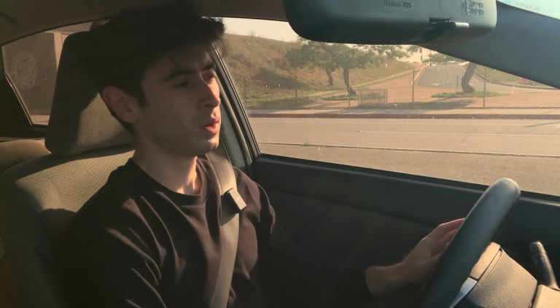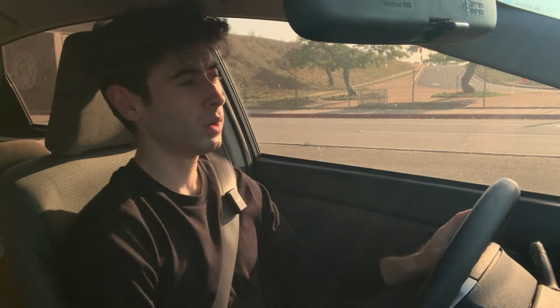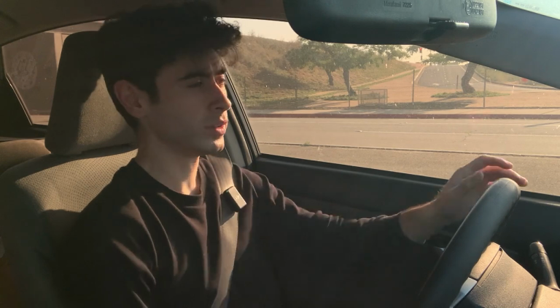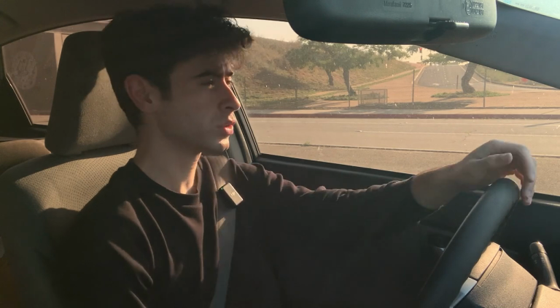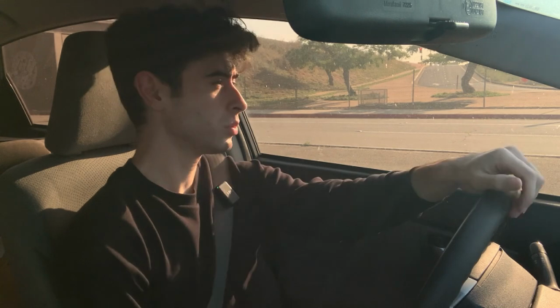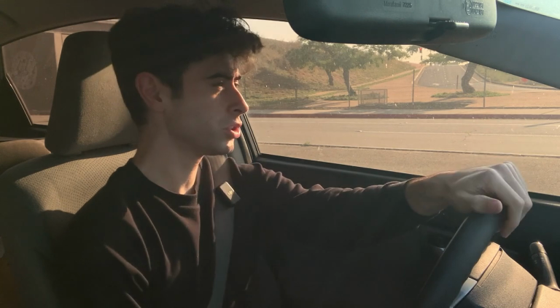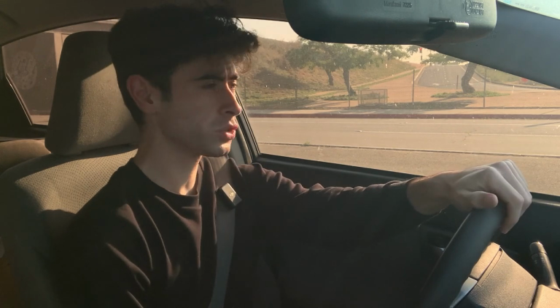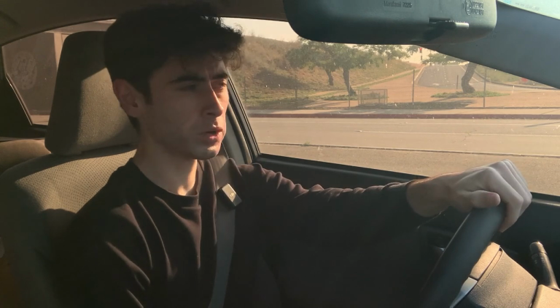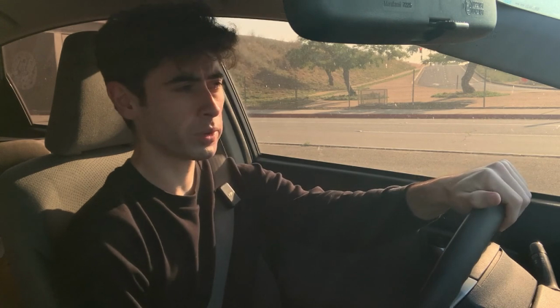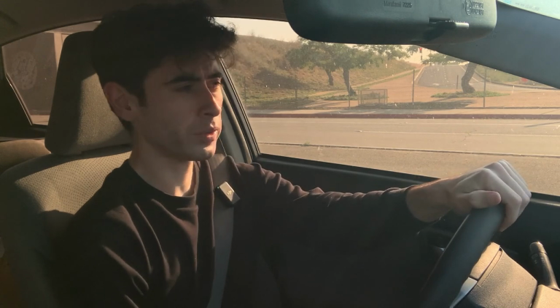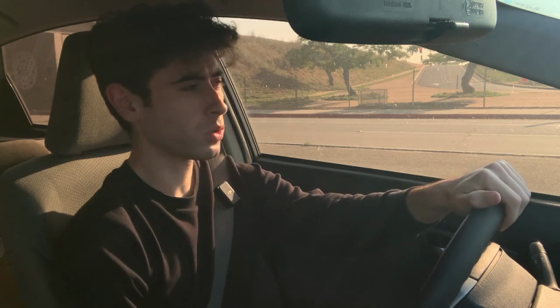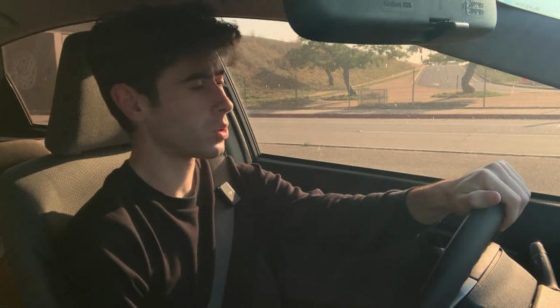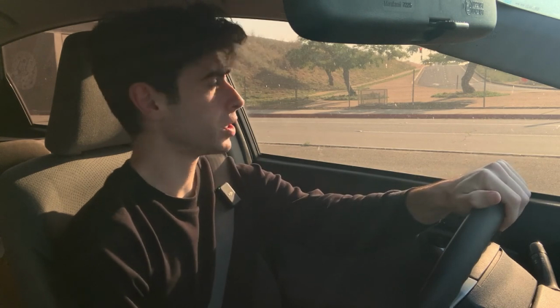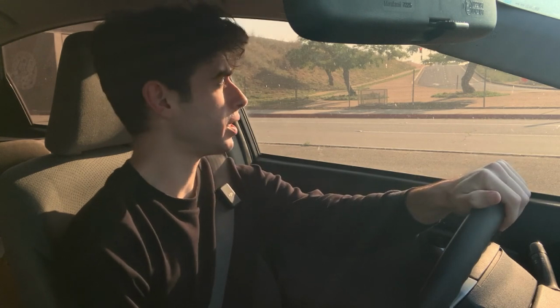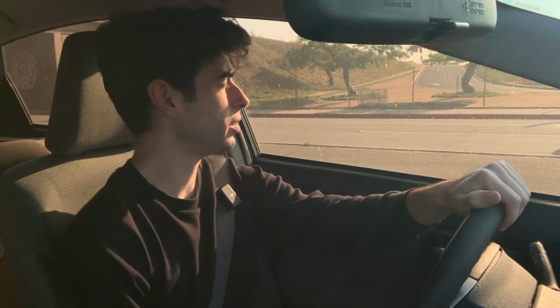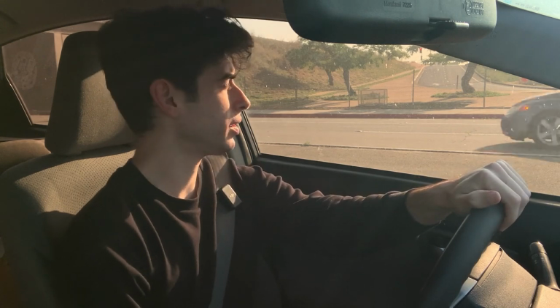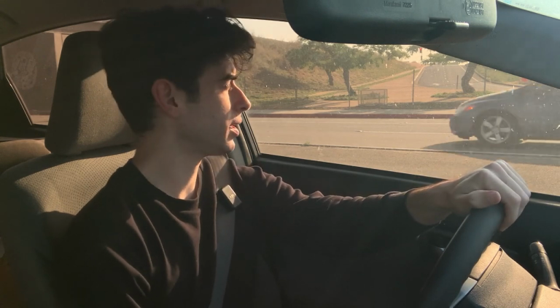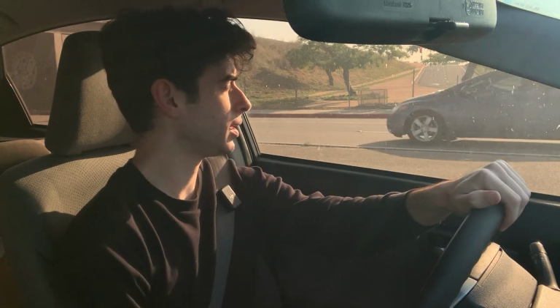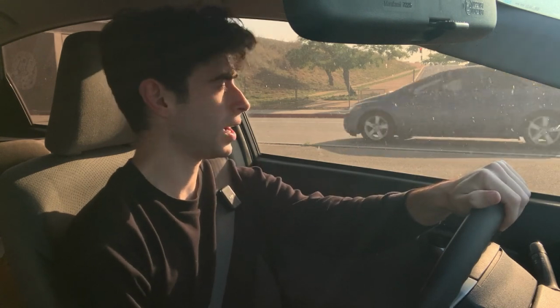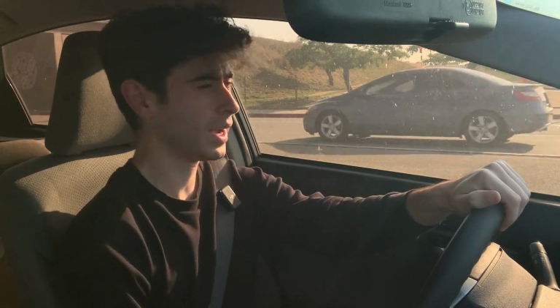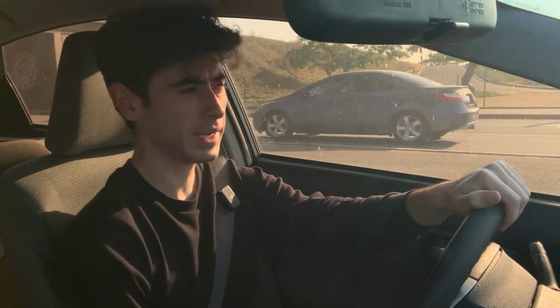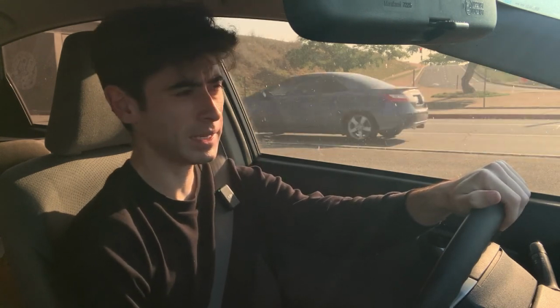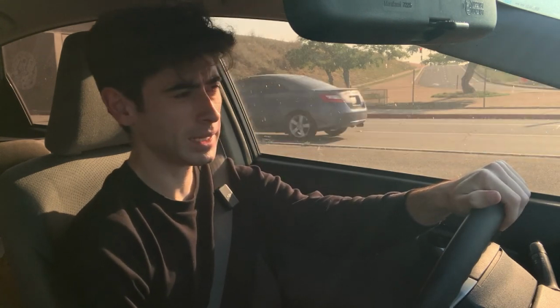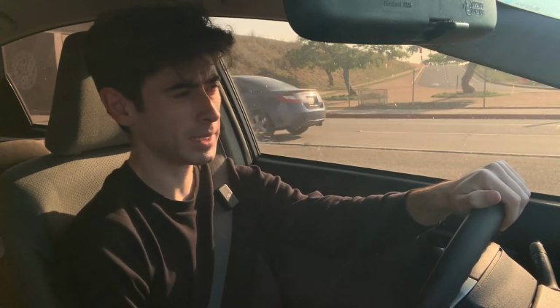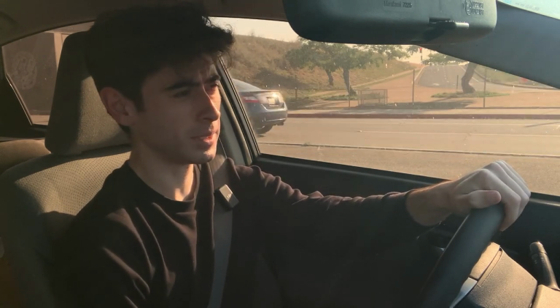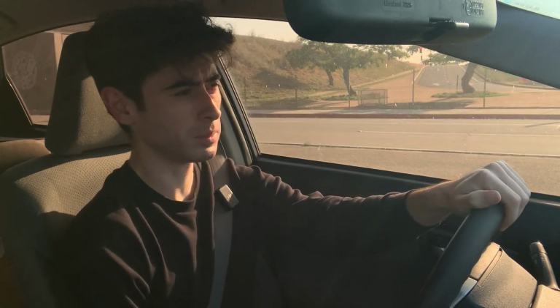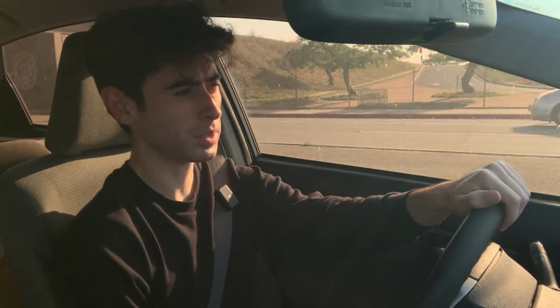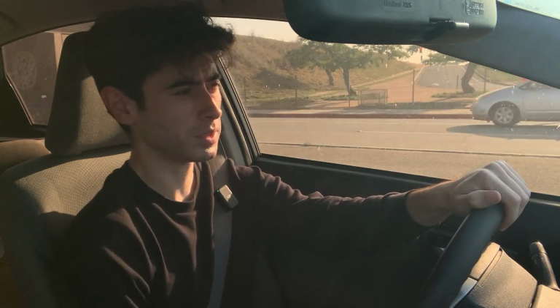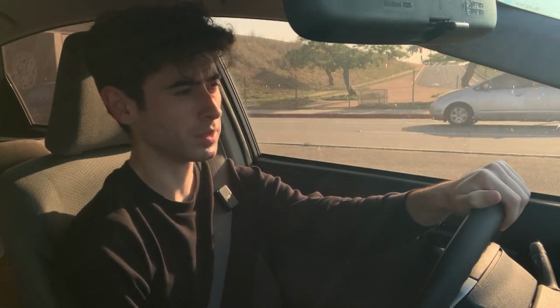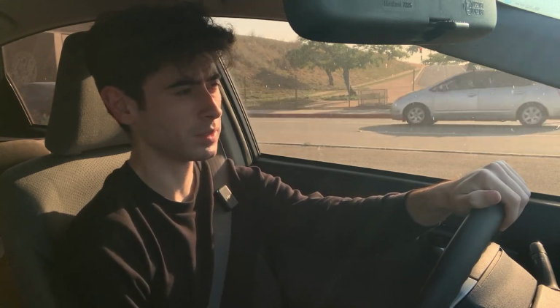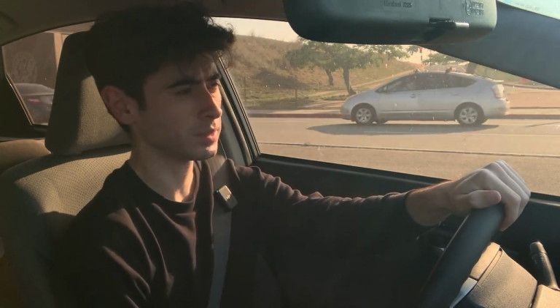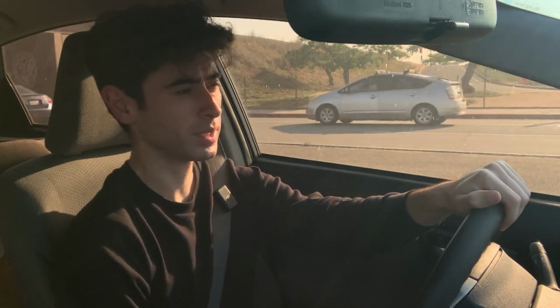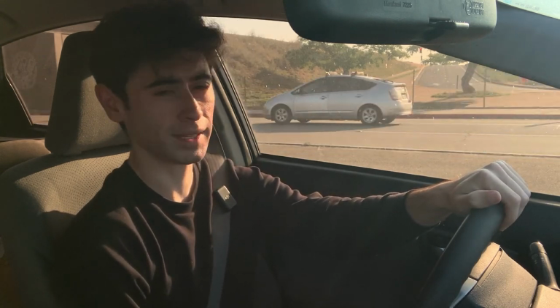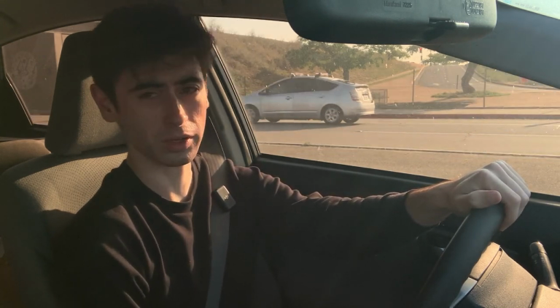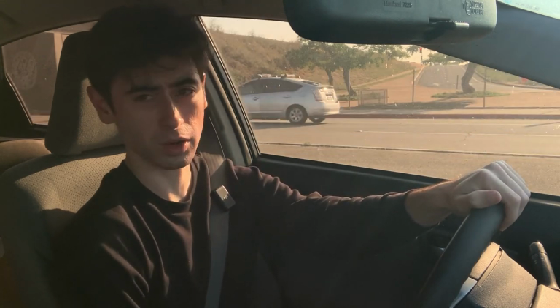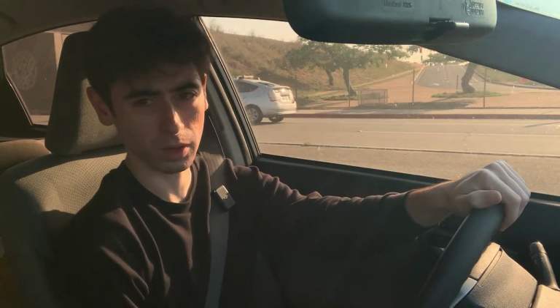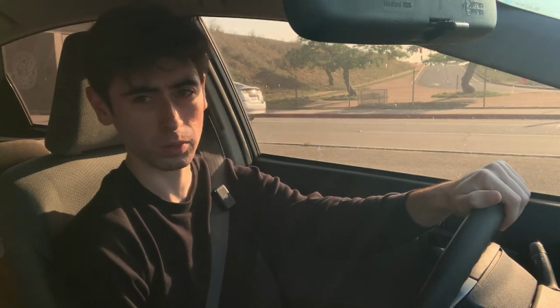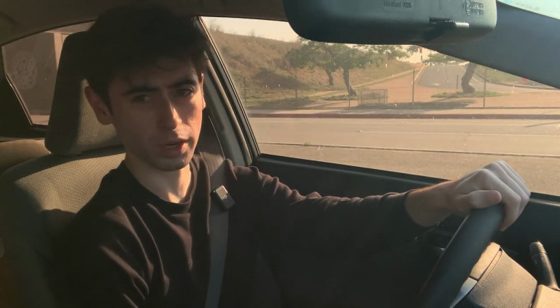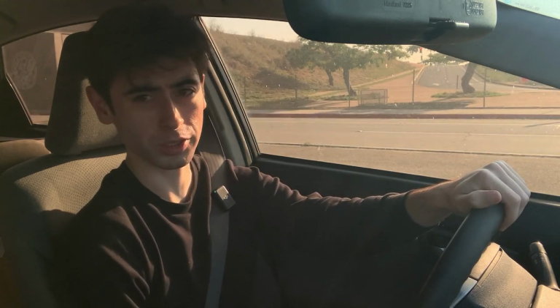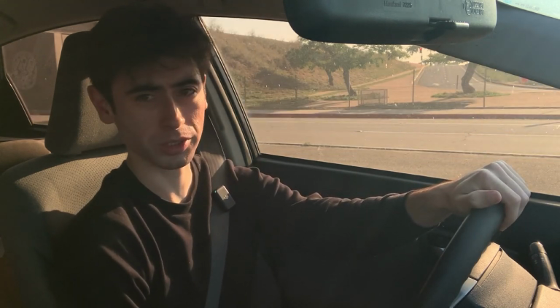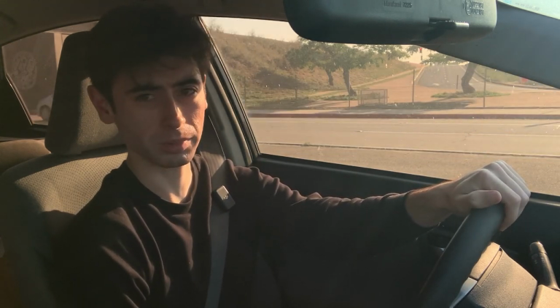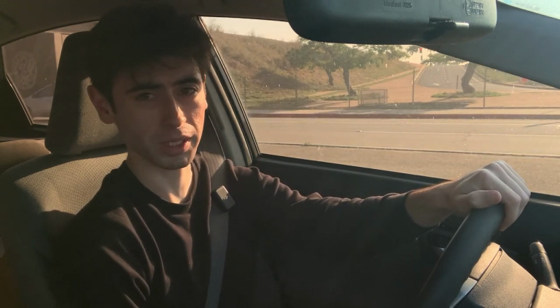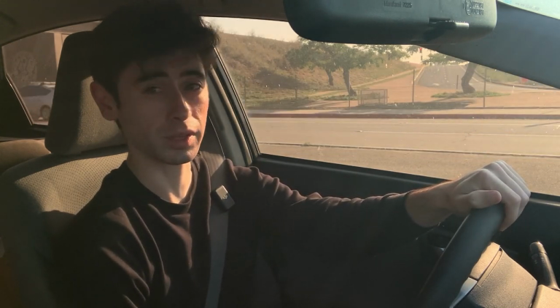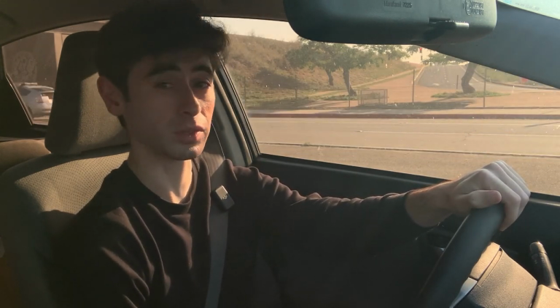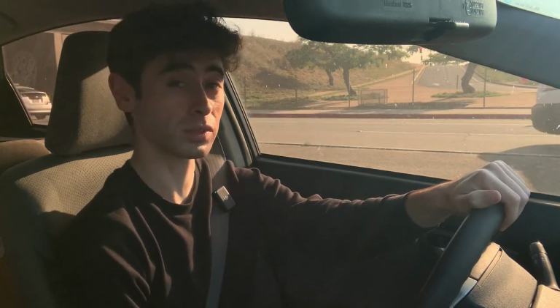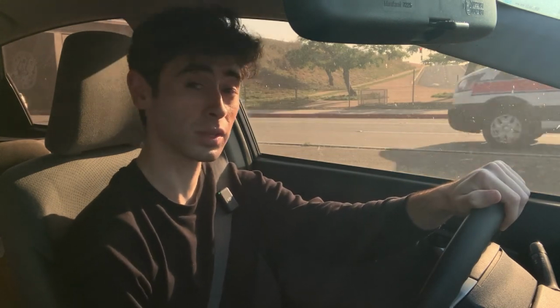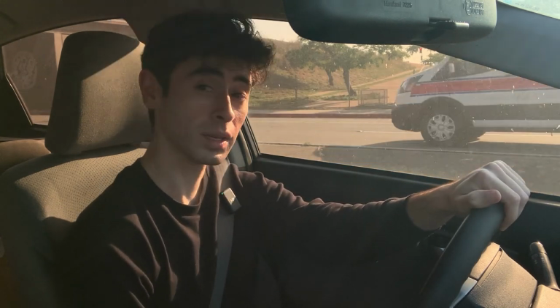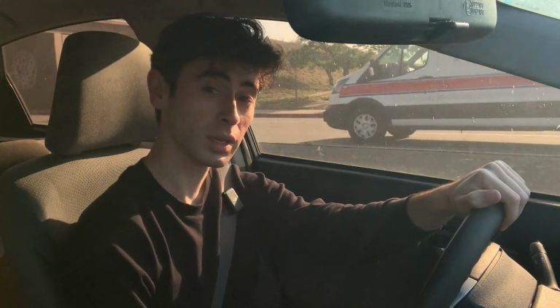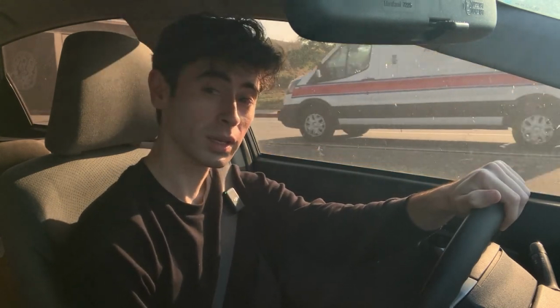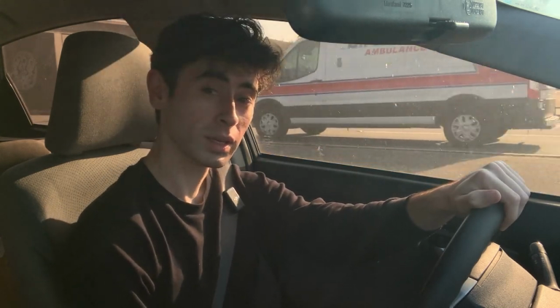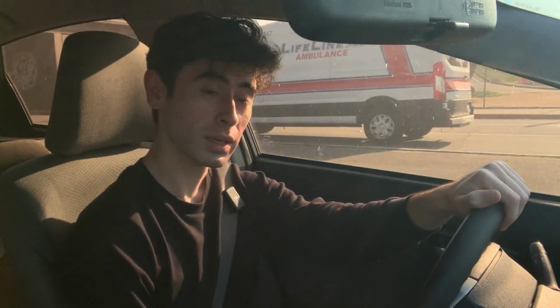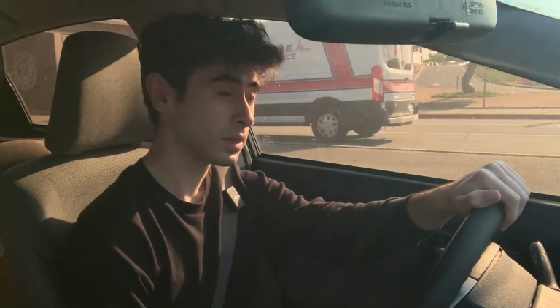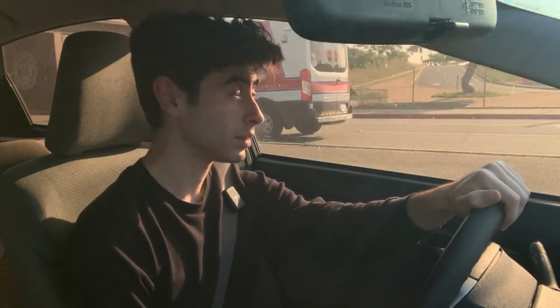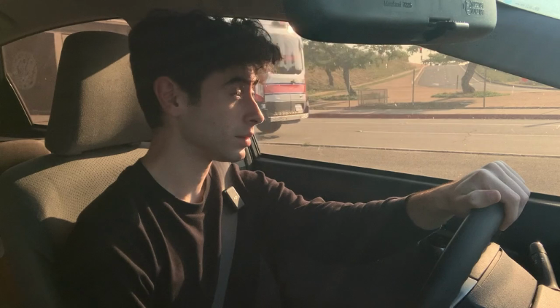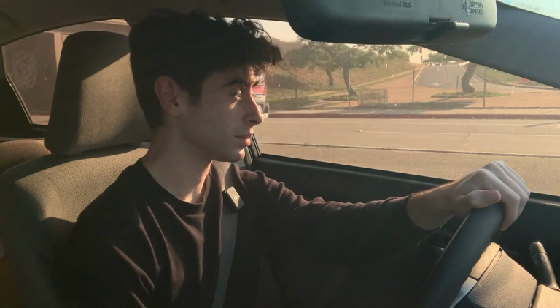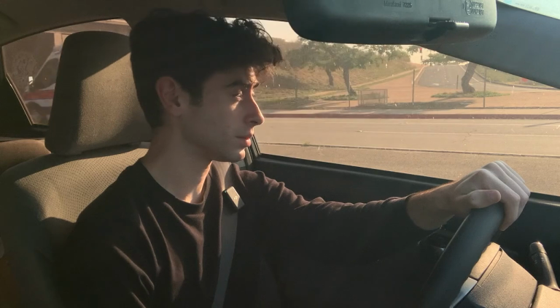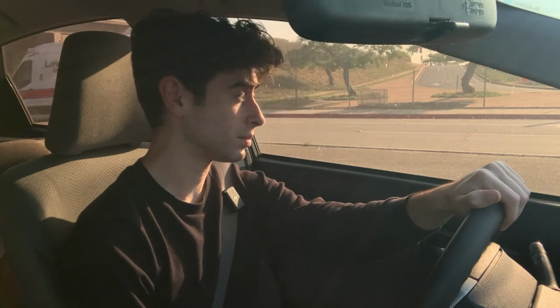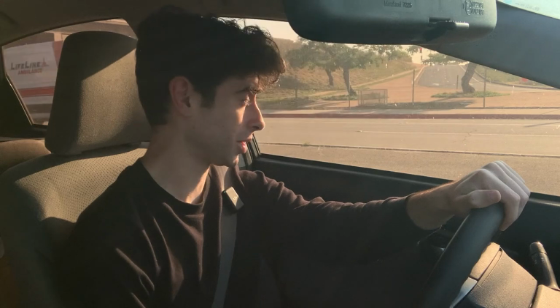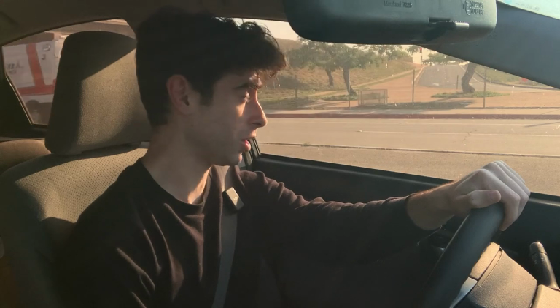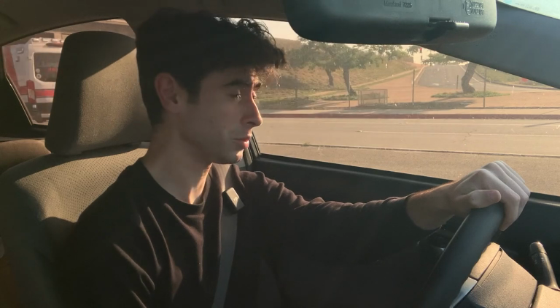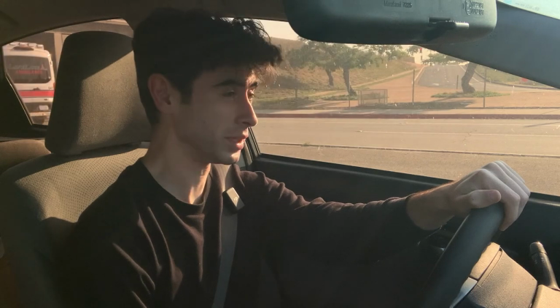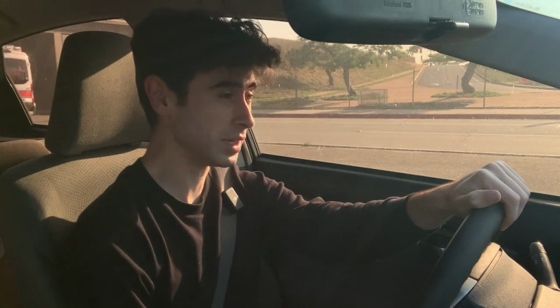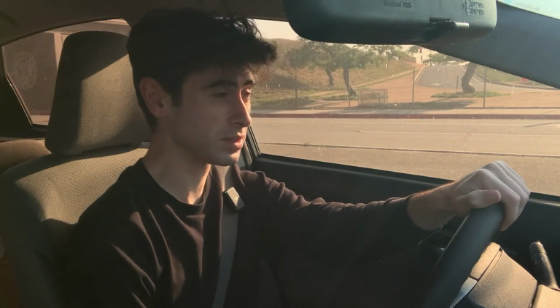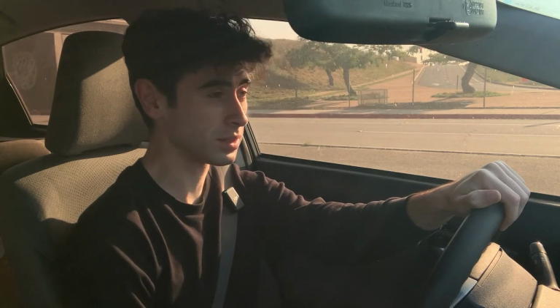All right, so we're just going around the corner here. I am going to get a car wash because my car really needs it.